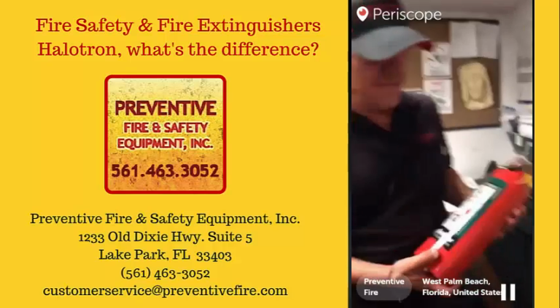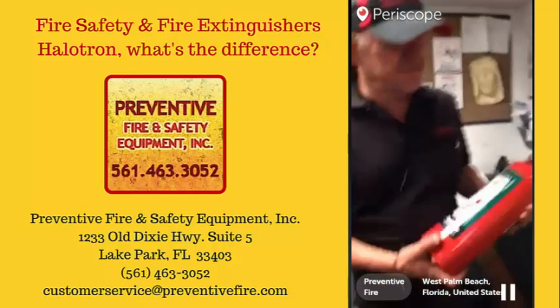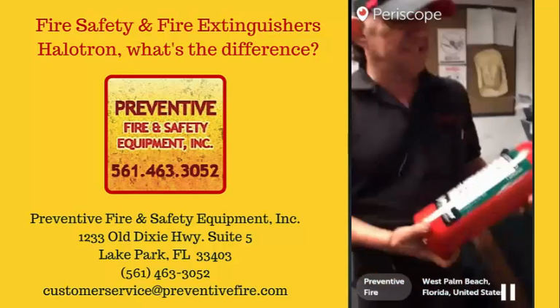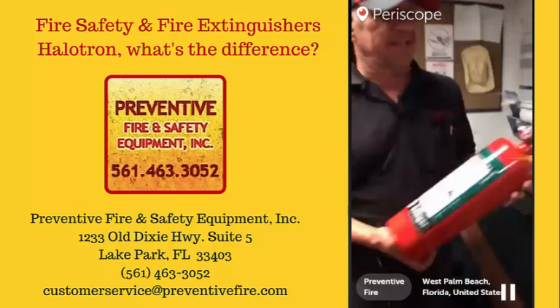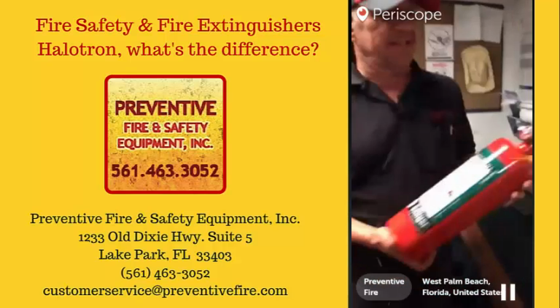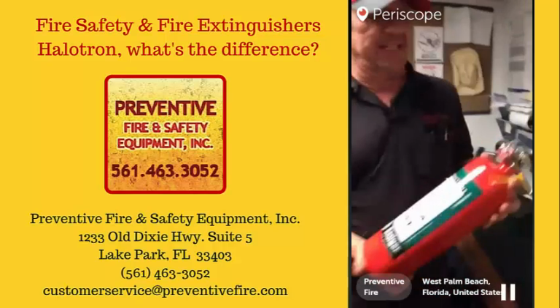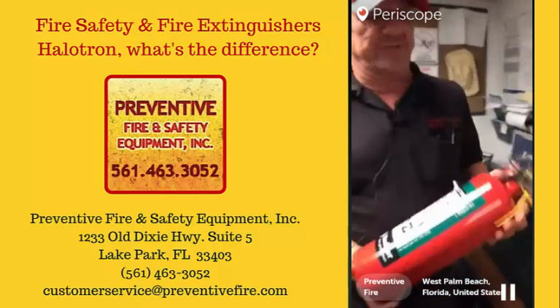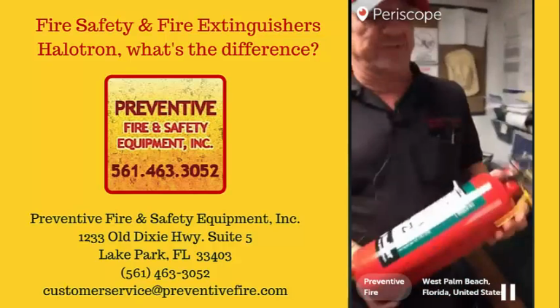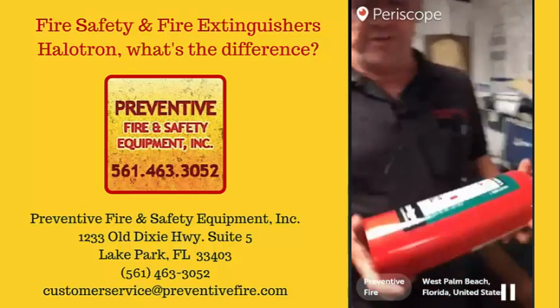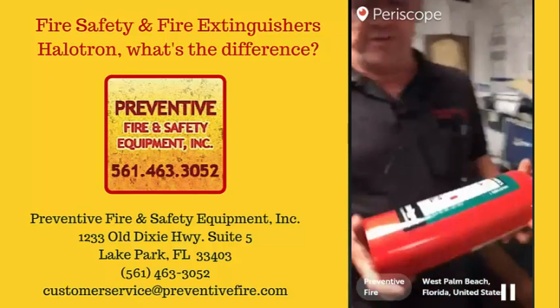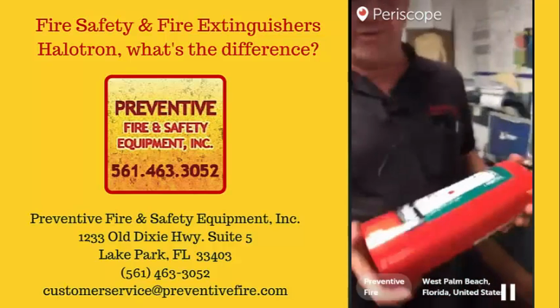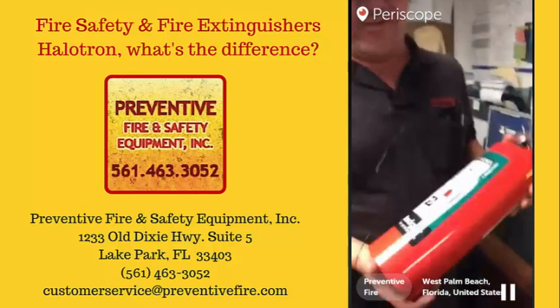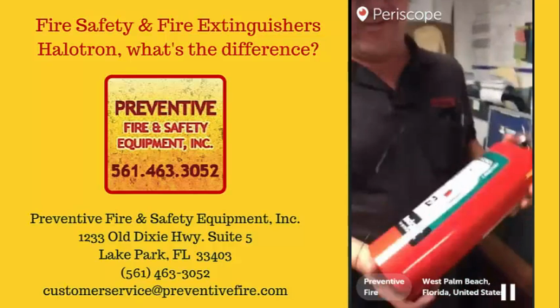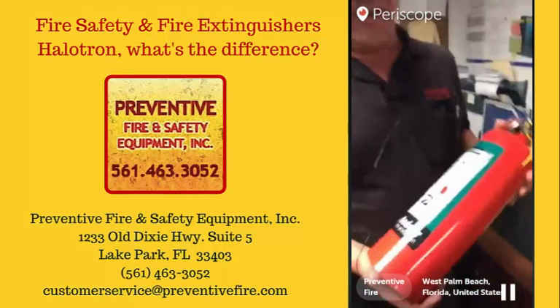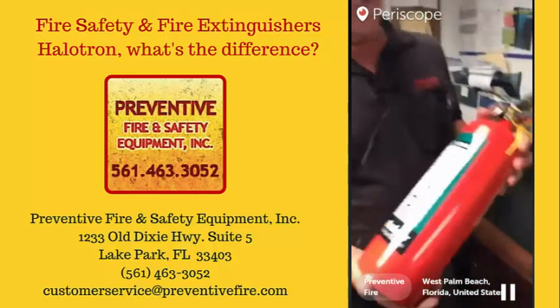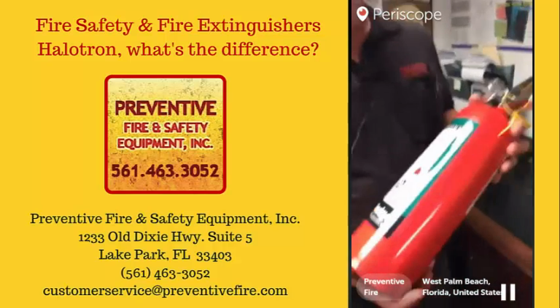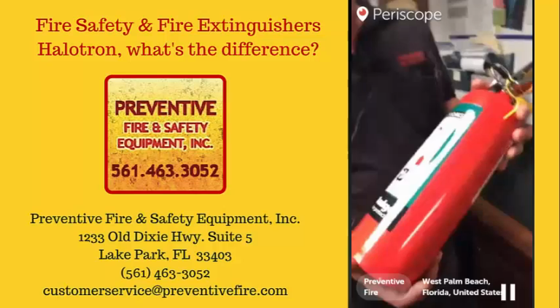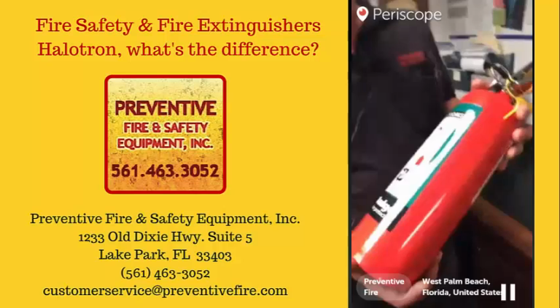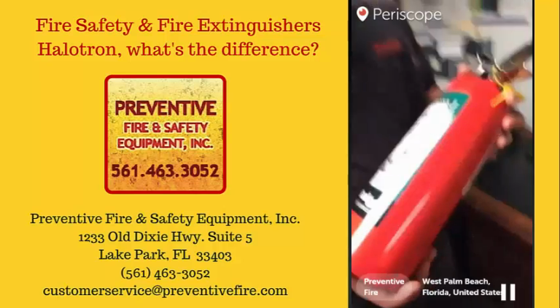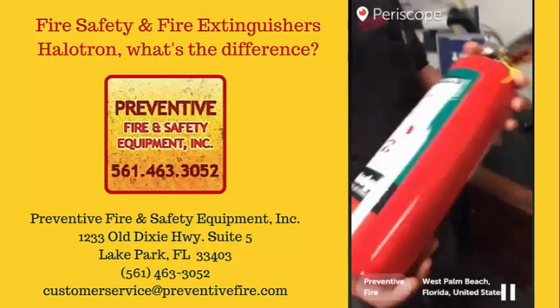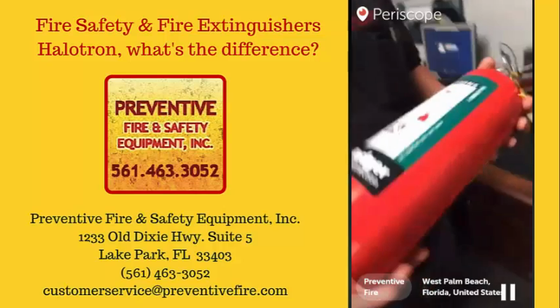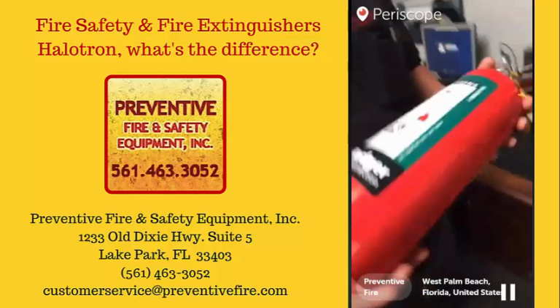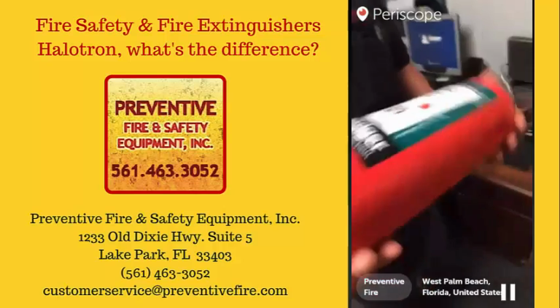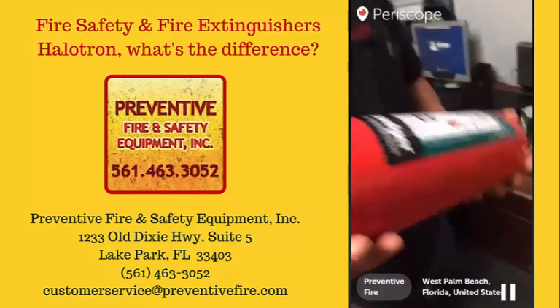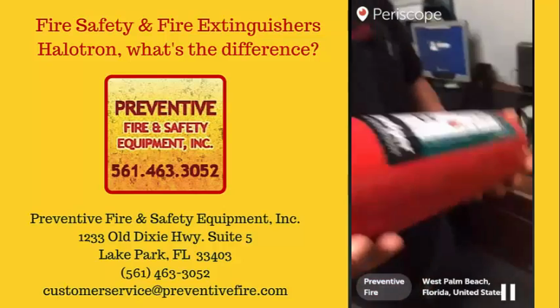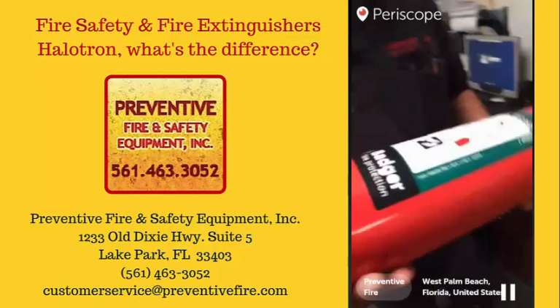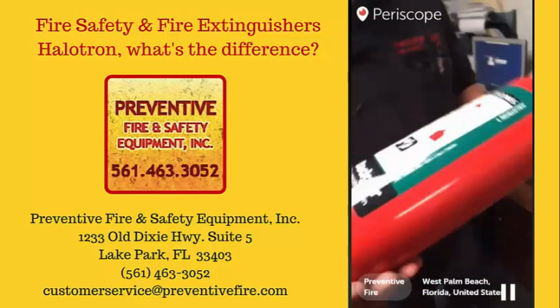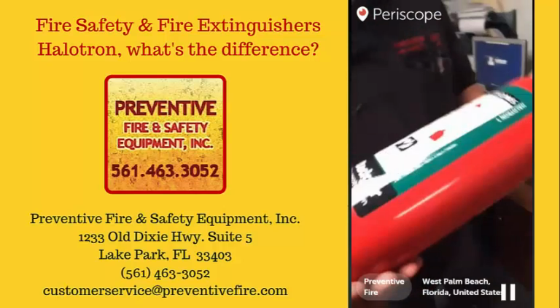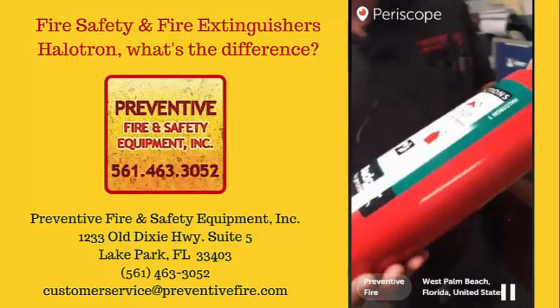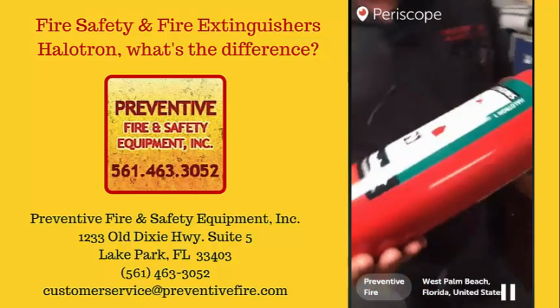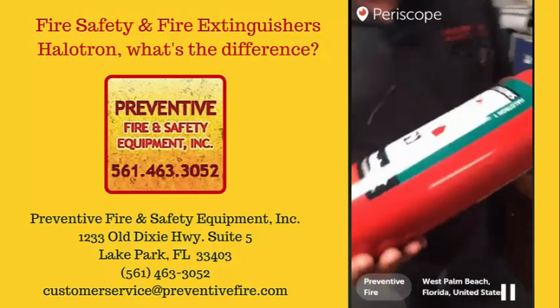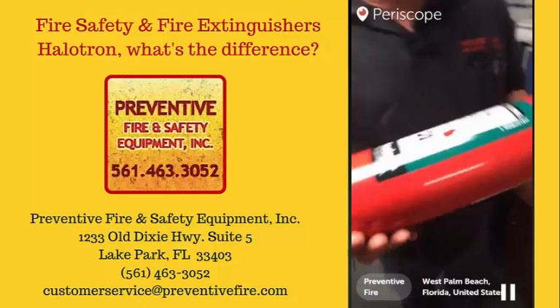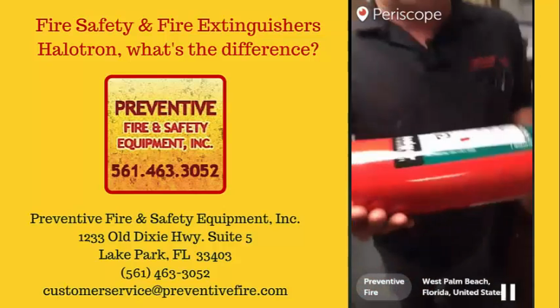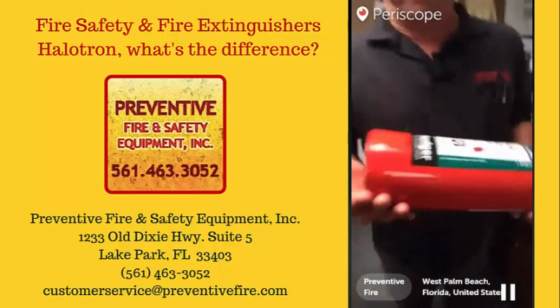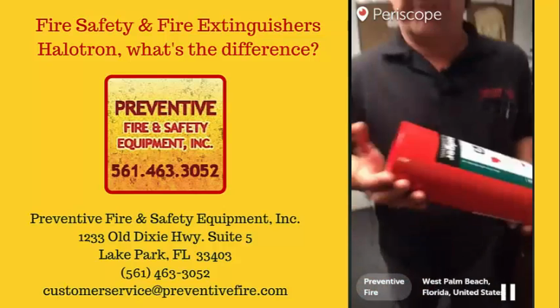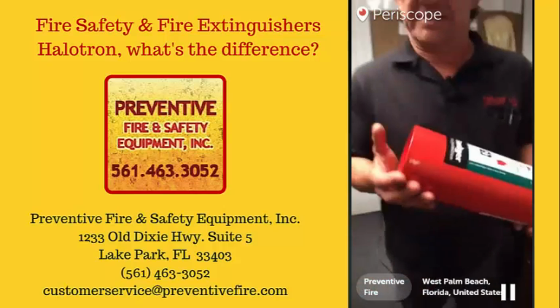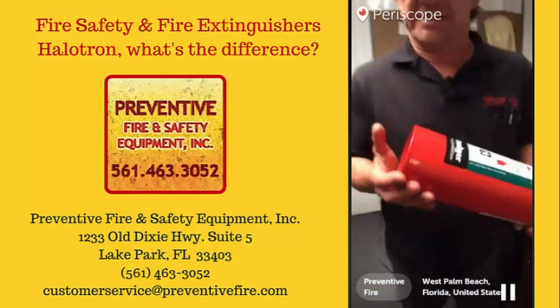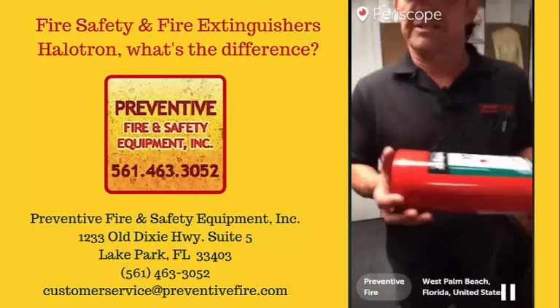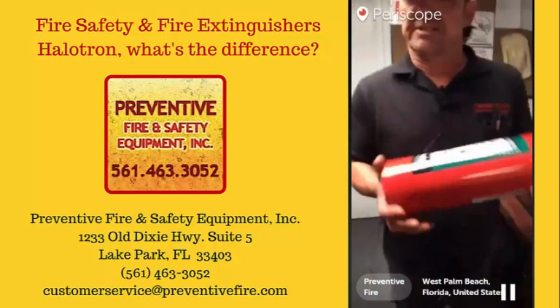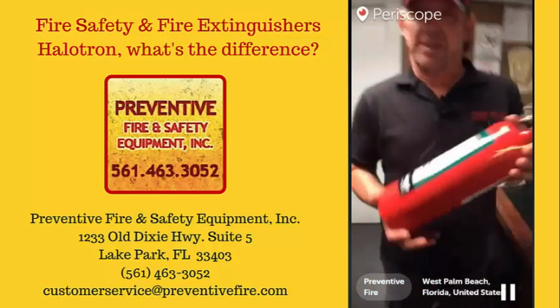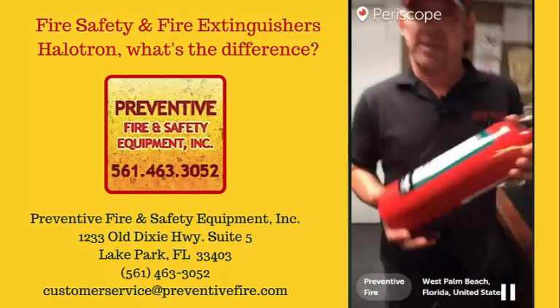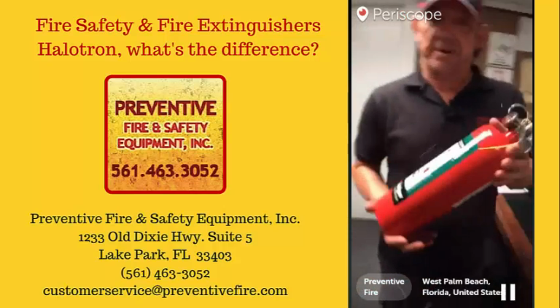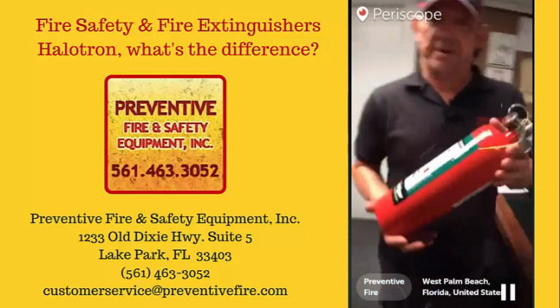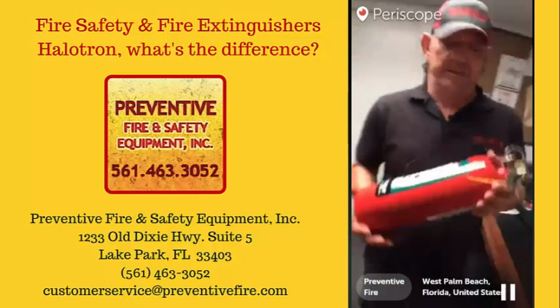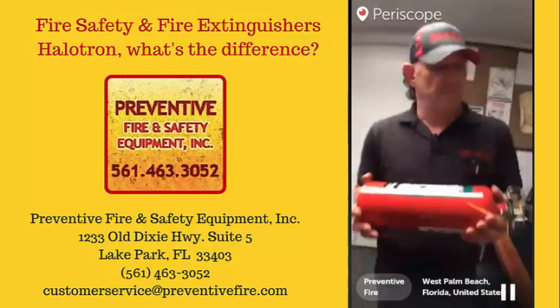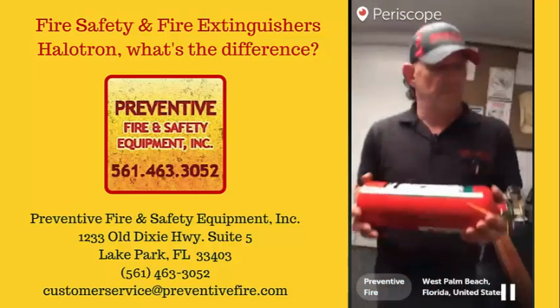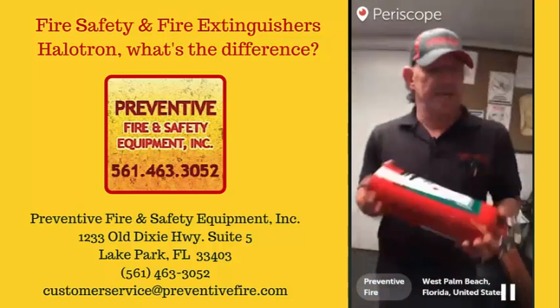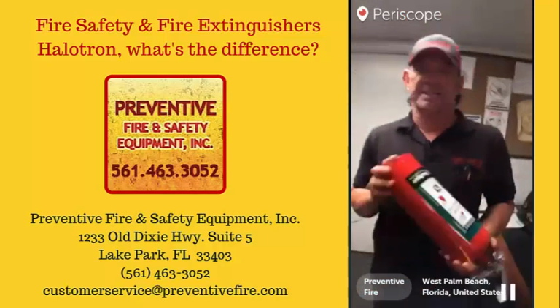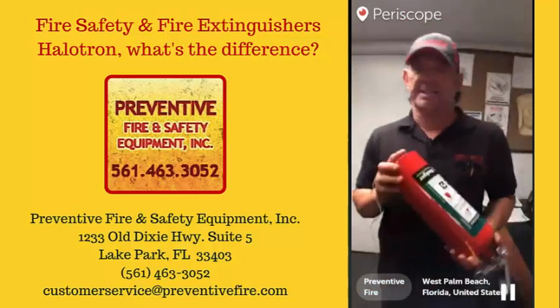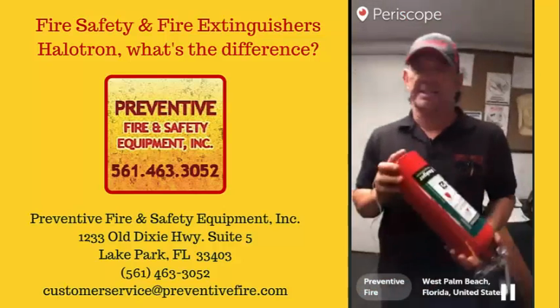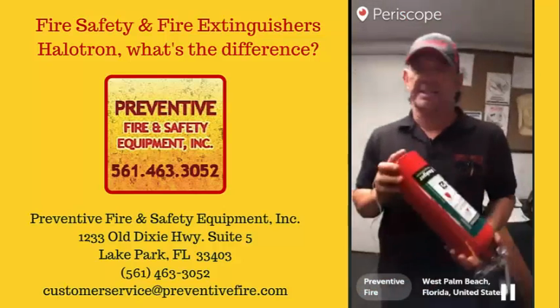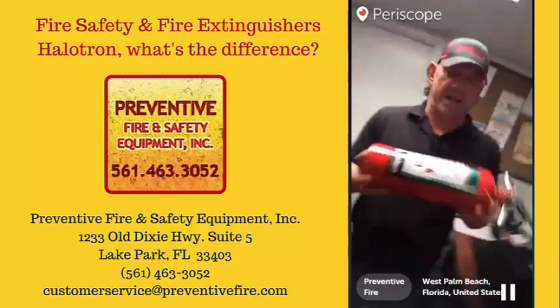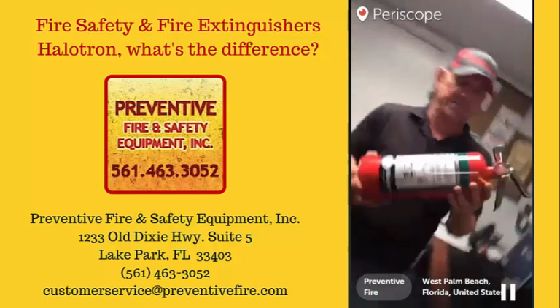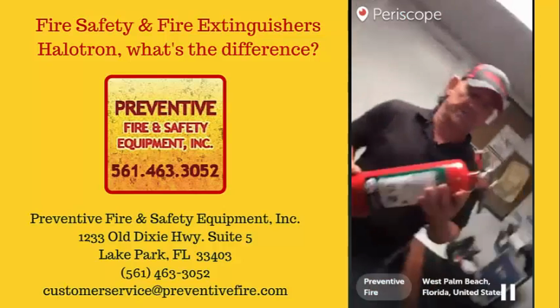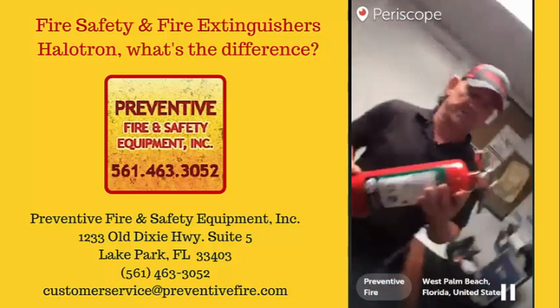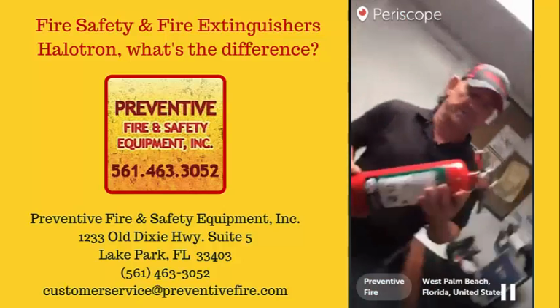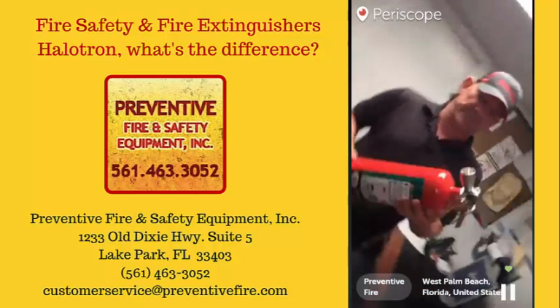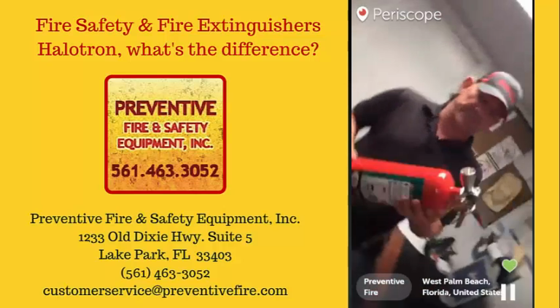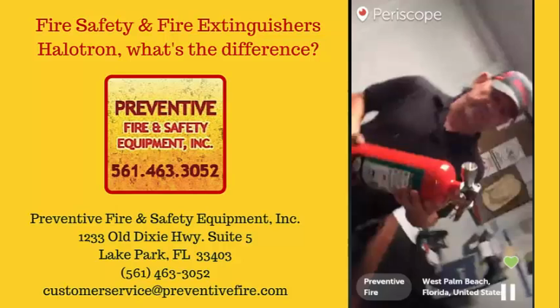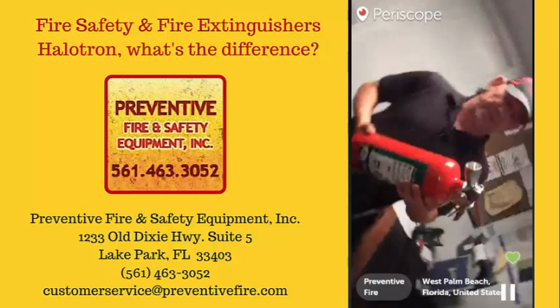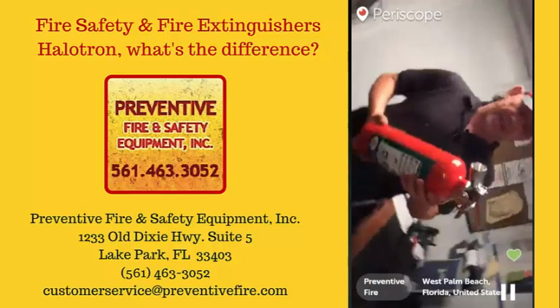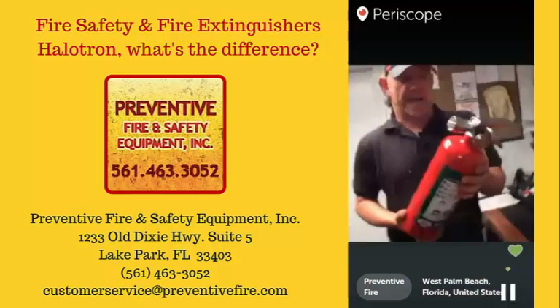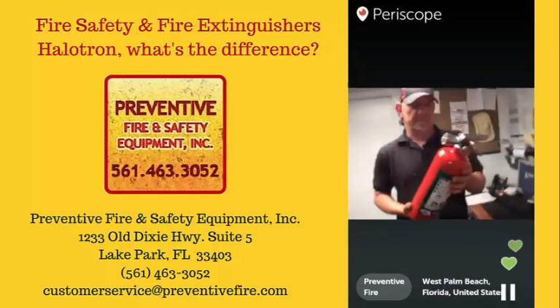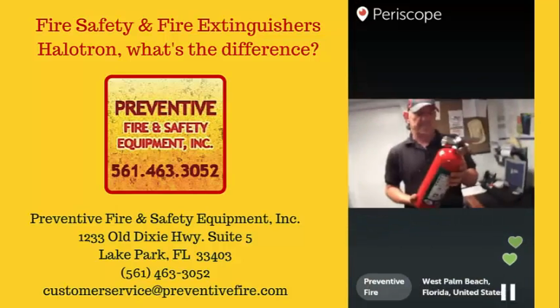Sometimes you can tell the difference by holding the fire extinguisher and moving it from side to side — it feels like there's liquid in there. But when it hits the air, it actually turns into a gas.